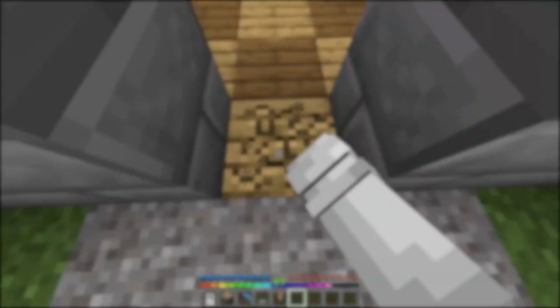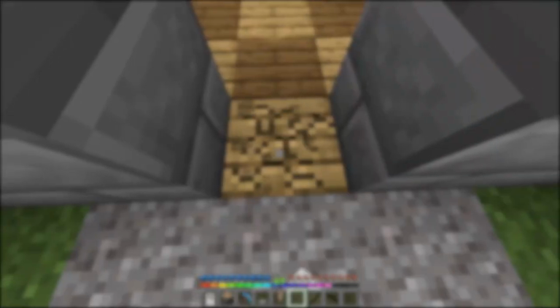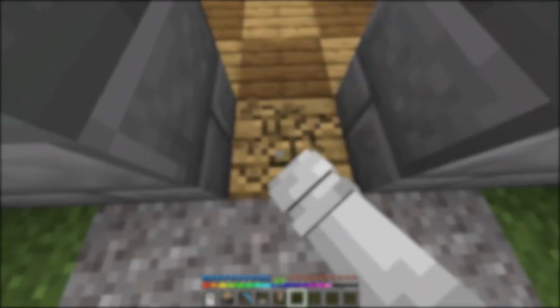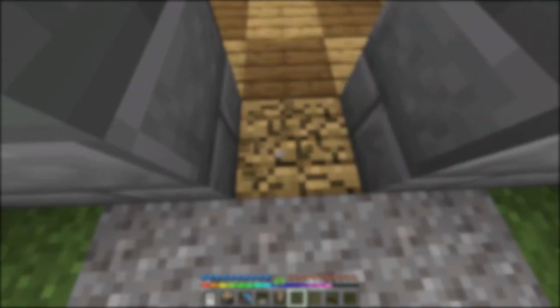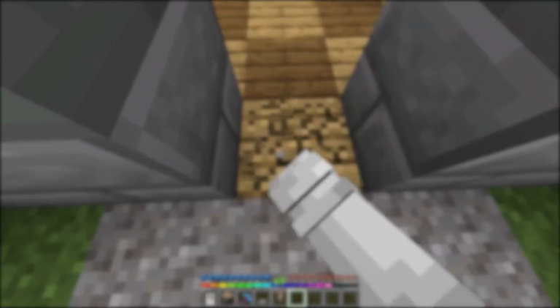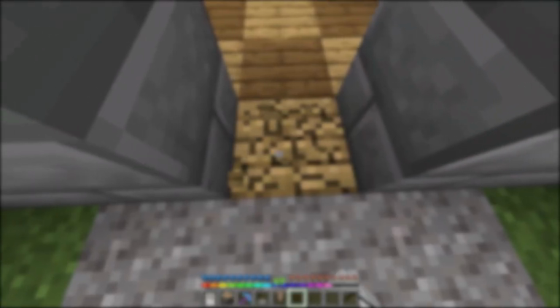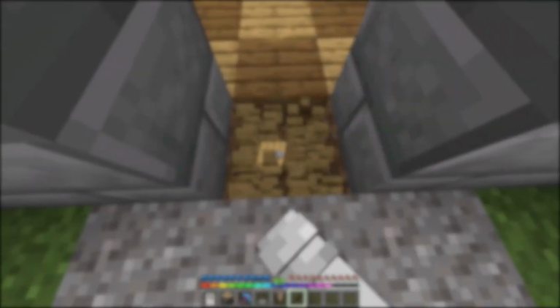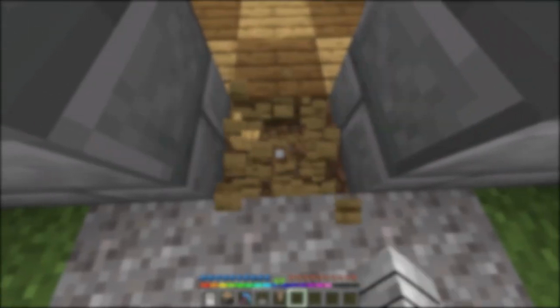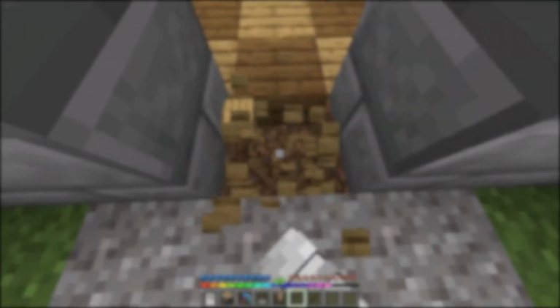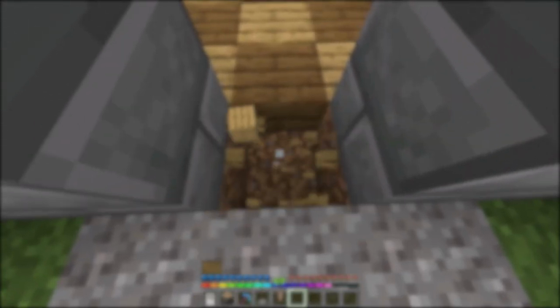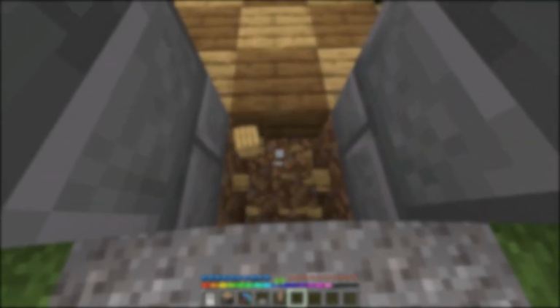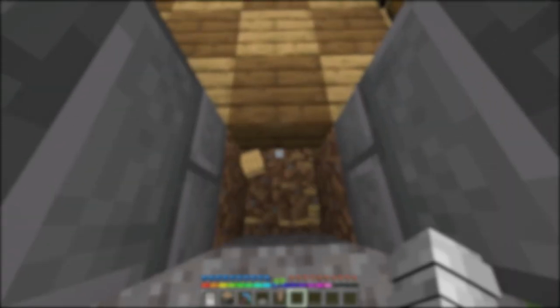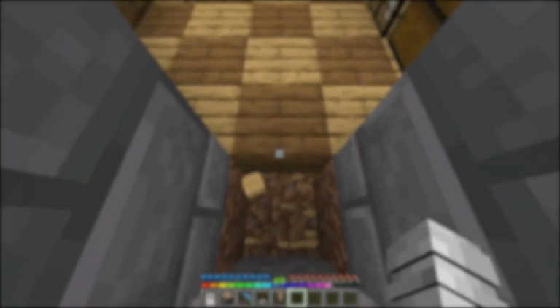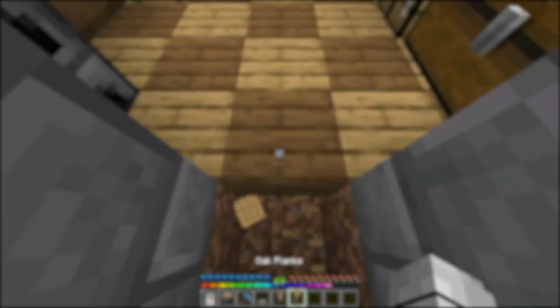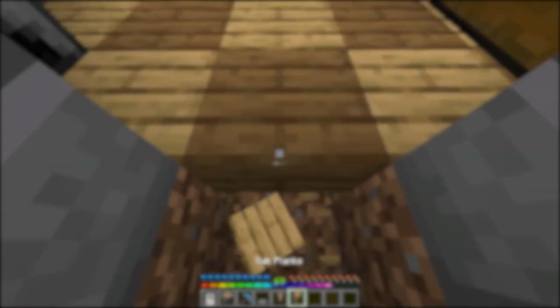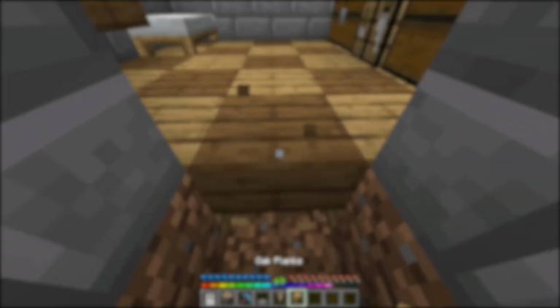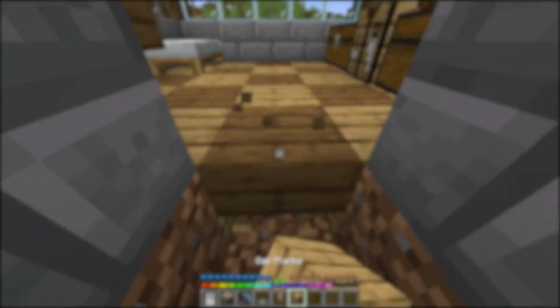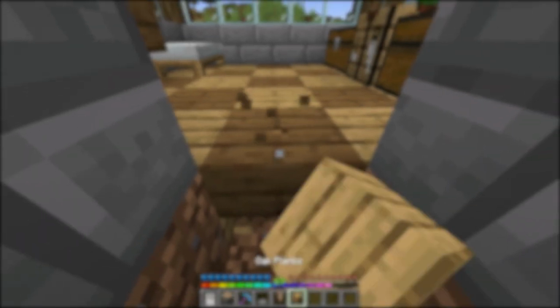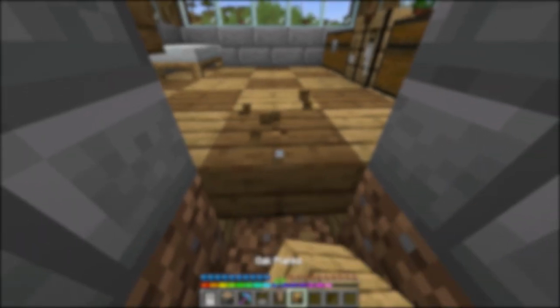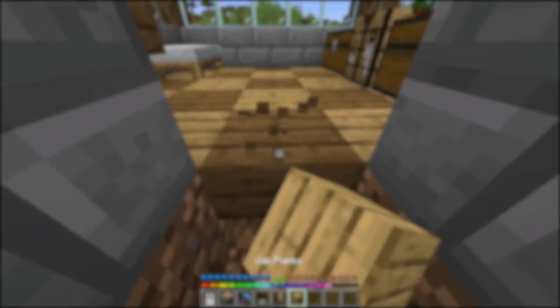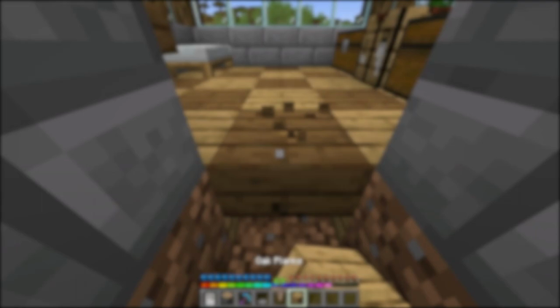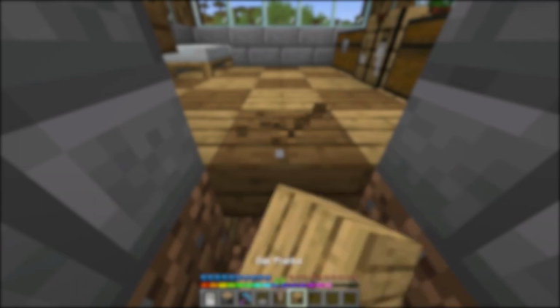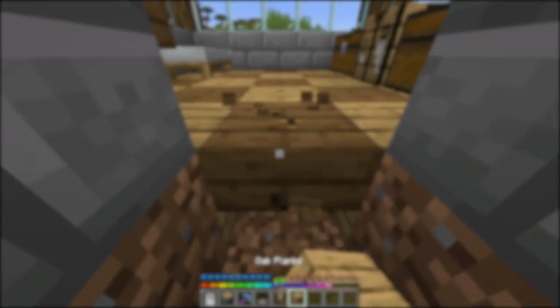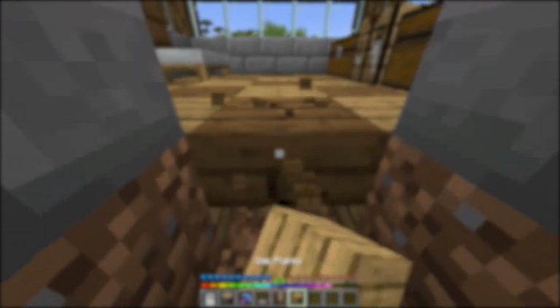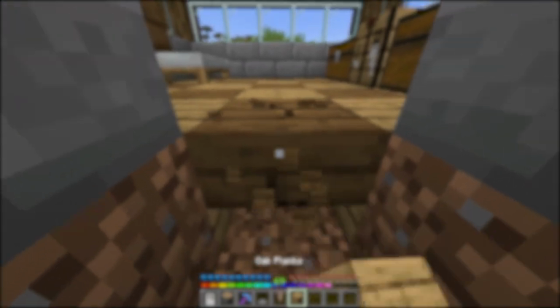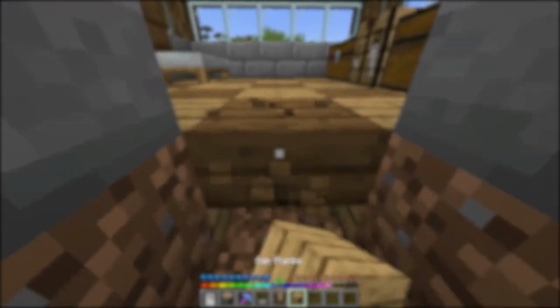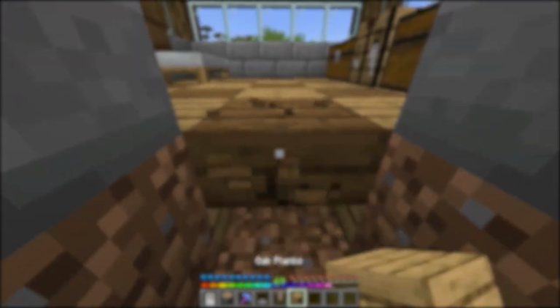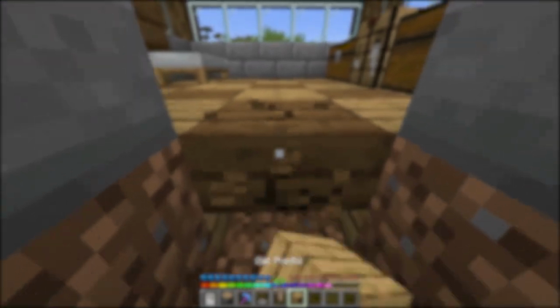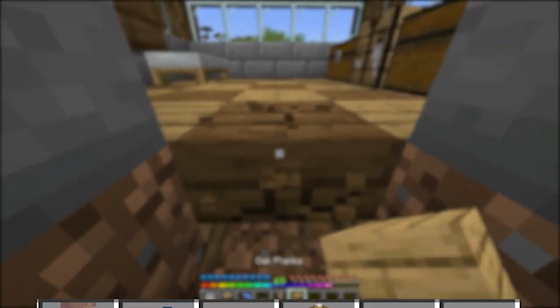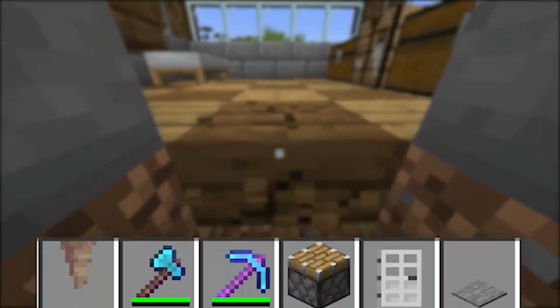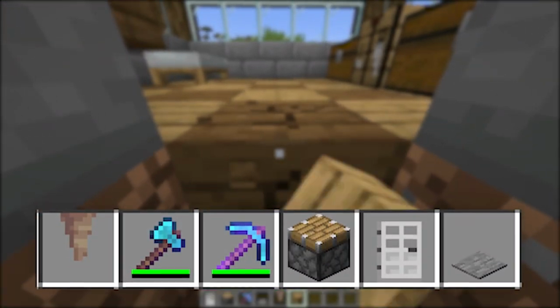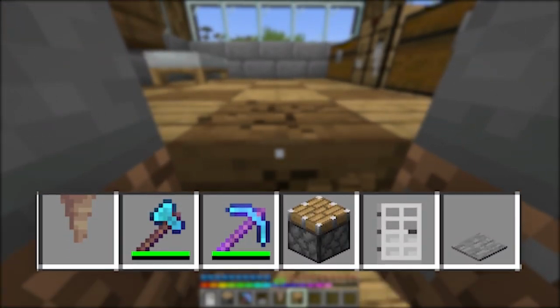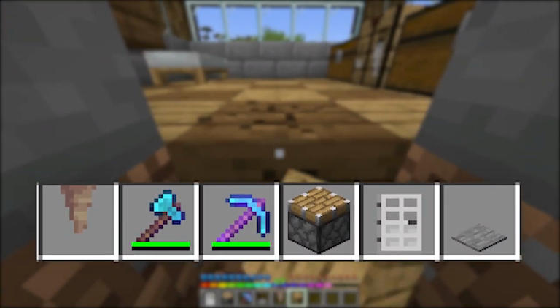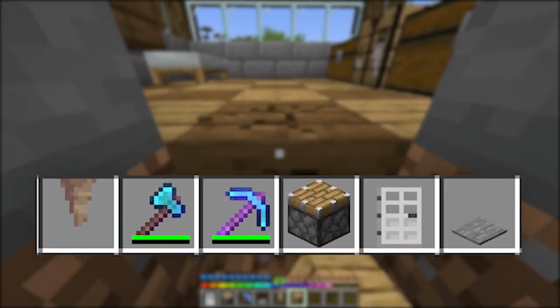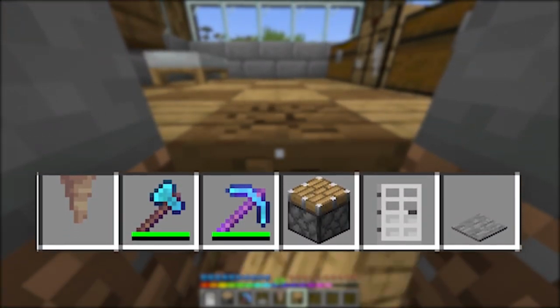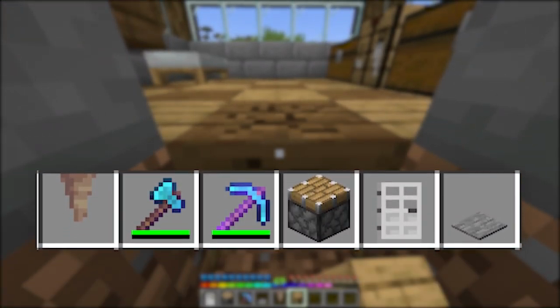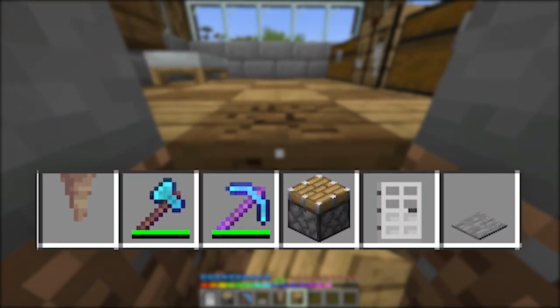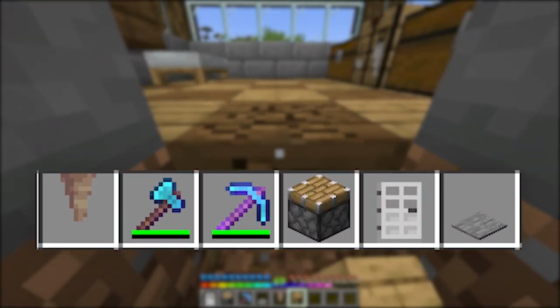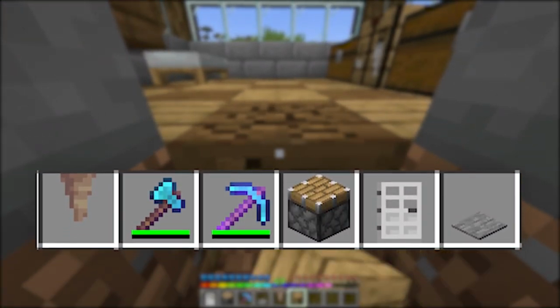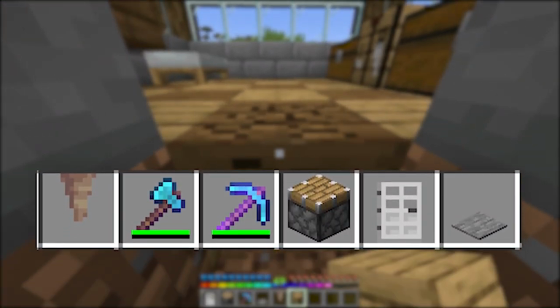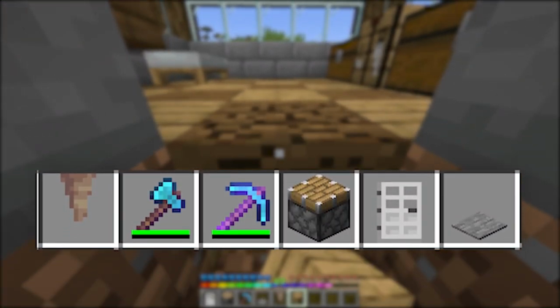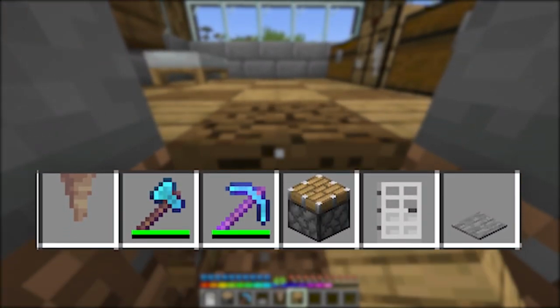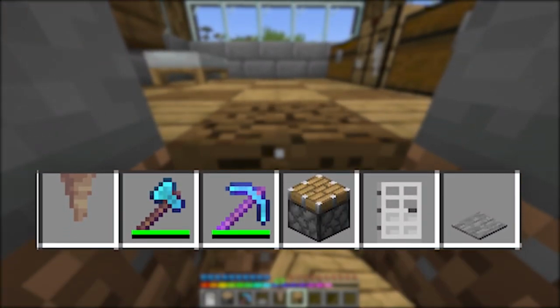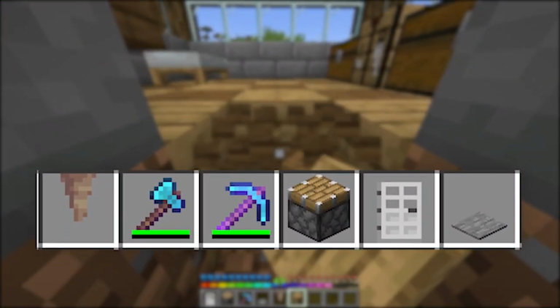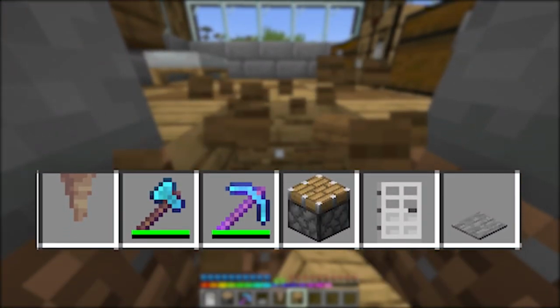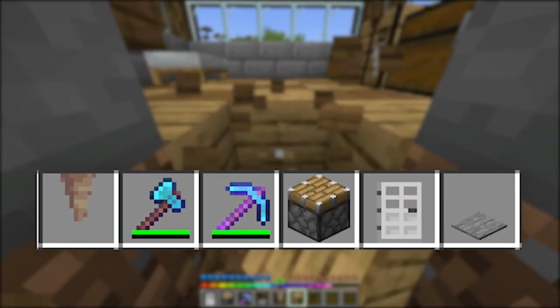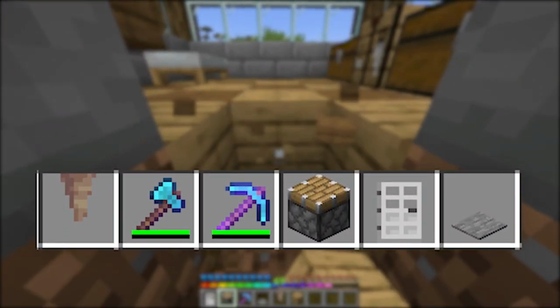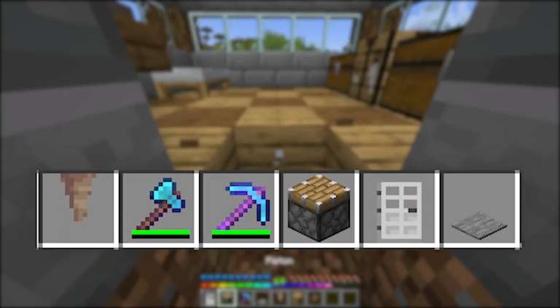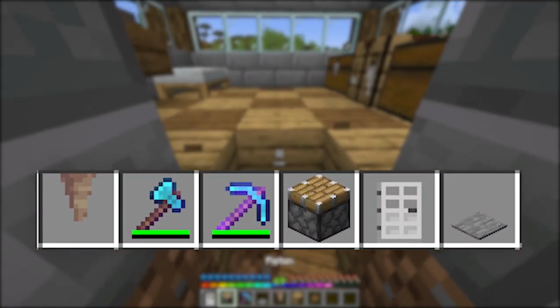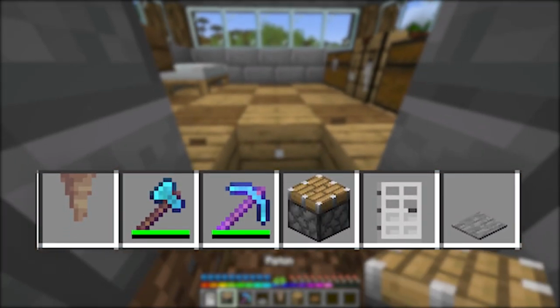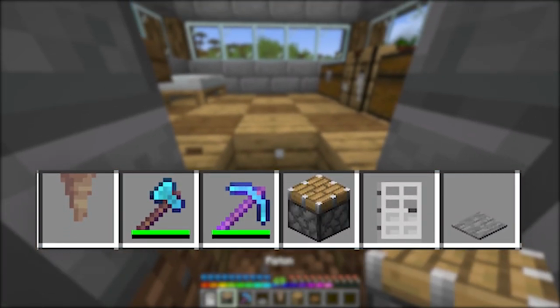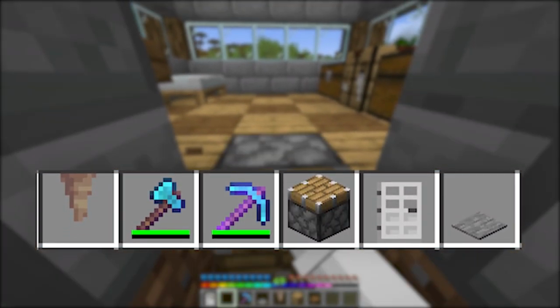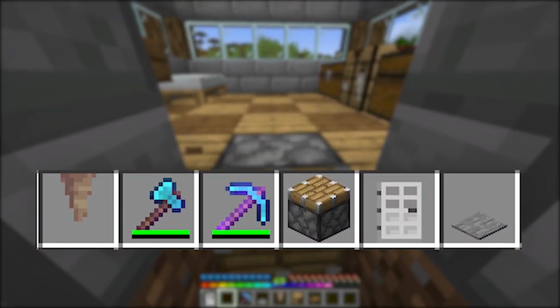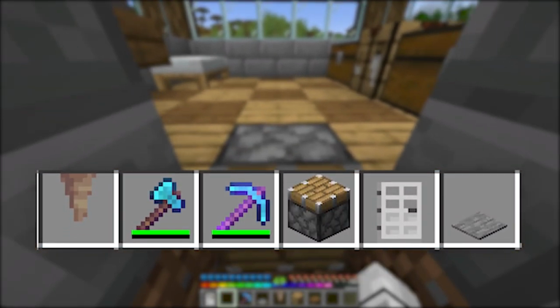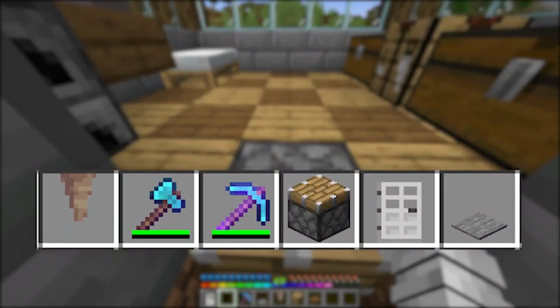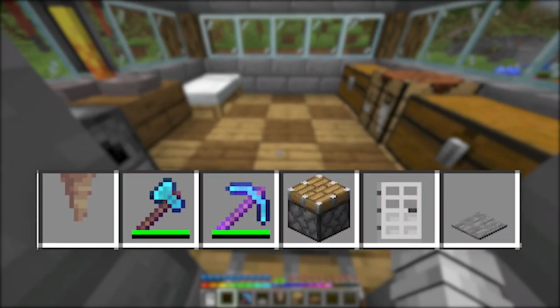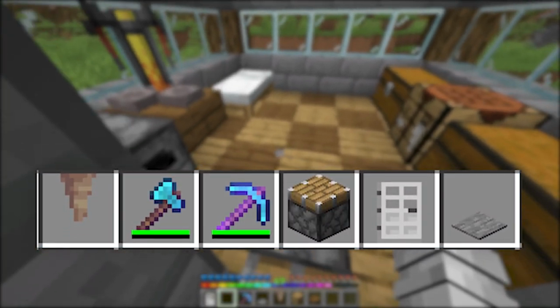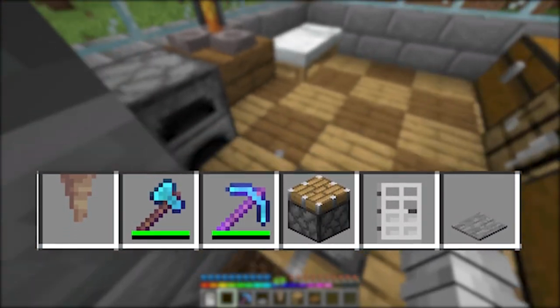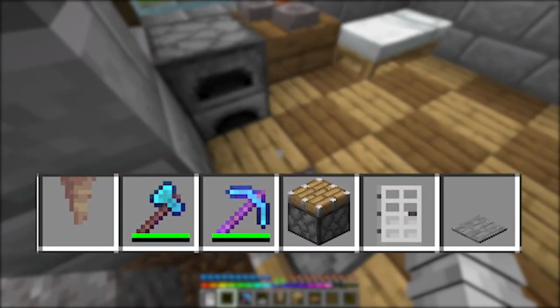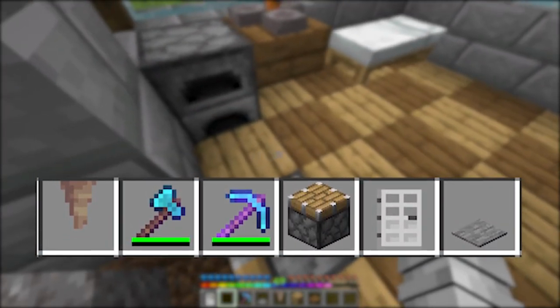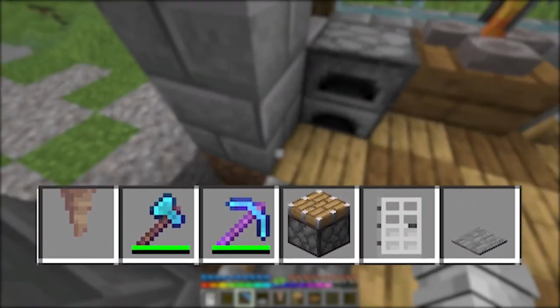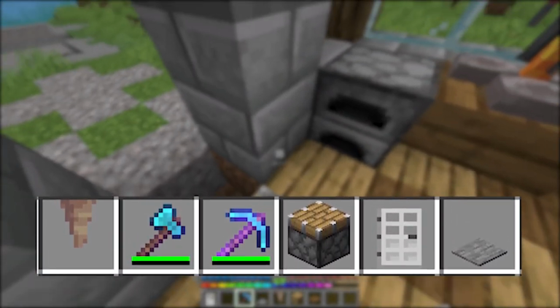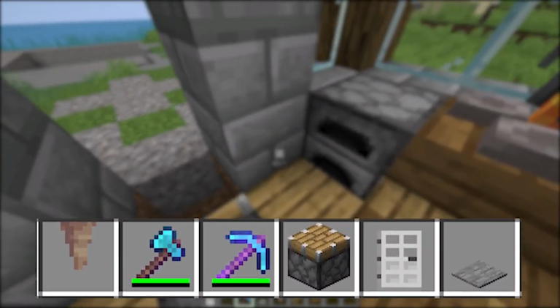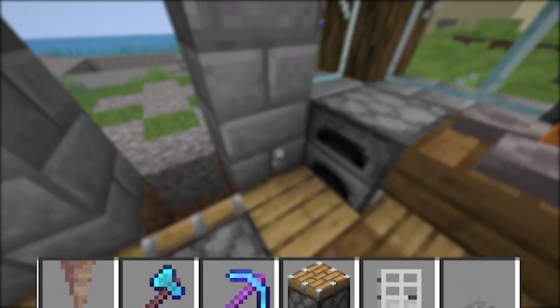But if you want to create a trap that's fully automatic, here's the one for you. For this trap you're going to need one piston, one pressure plate, one dripstone, and an iron door.